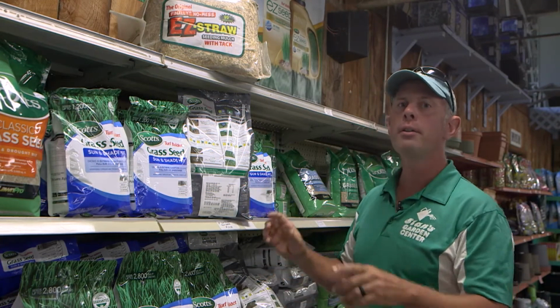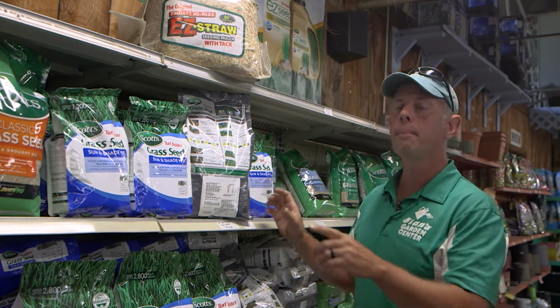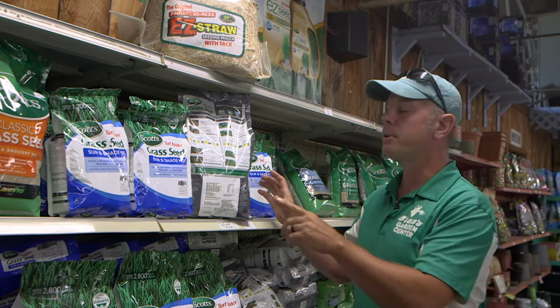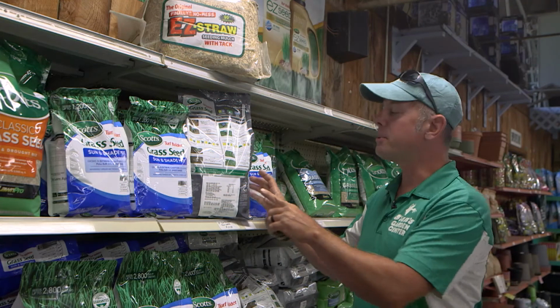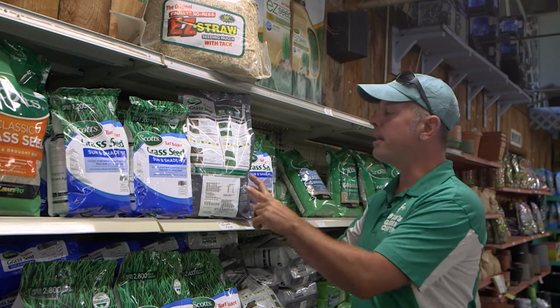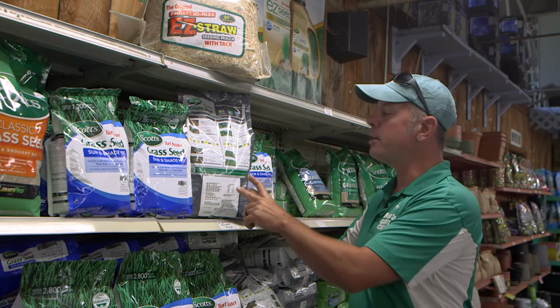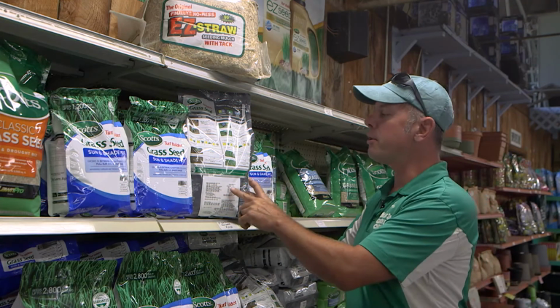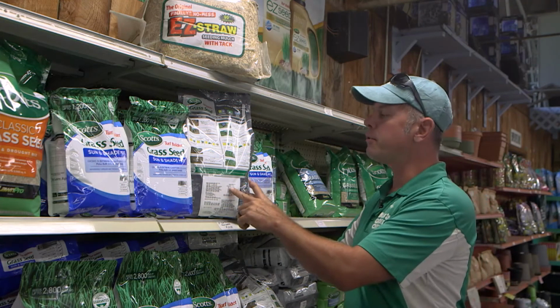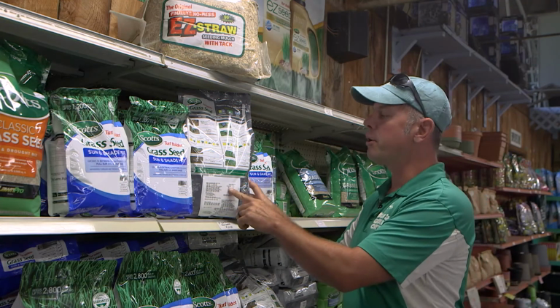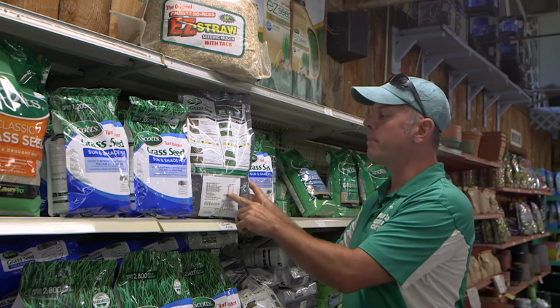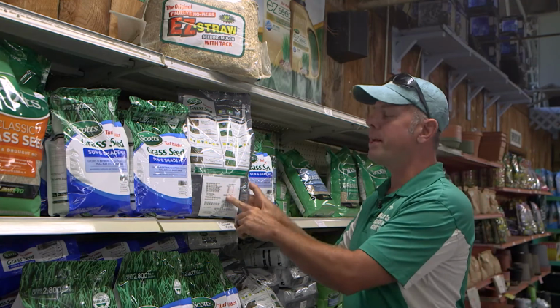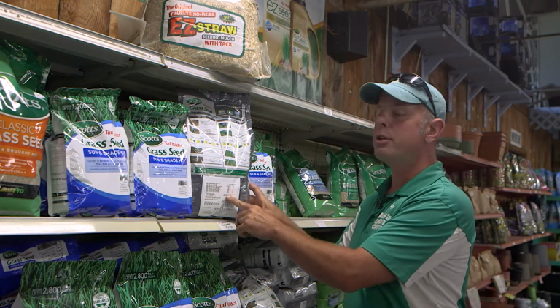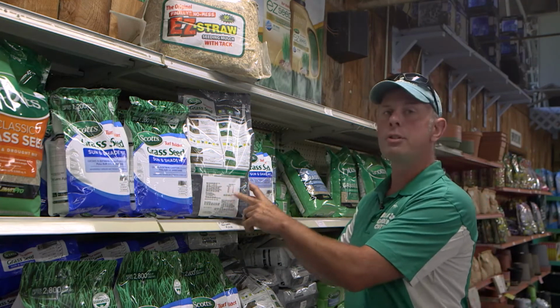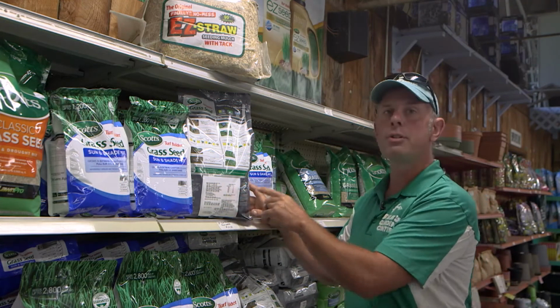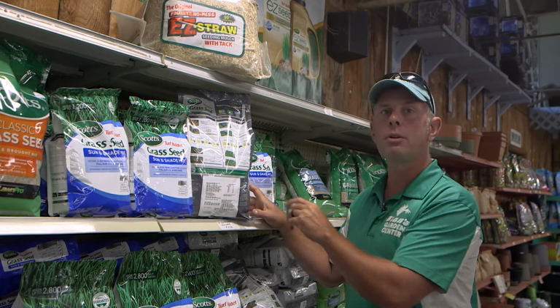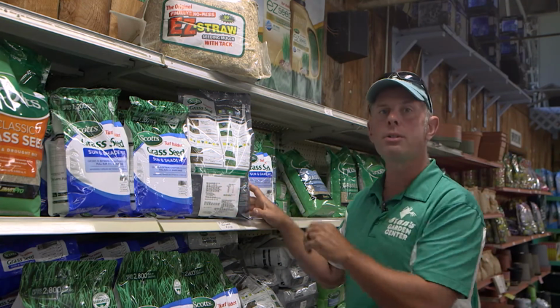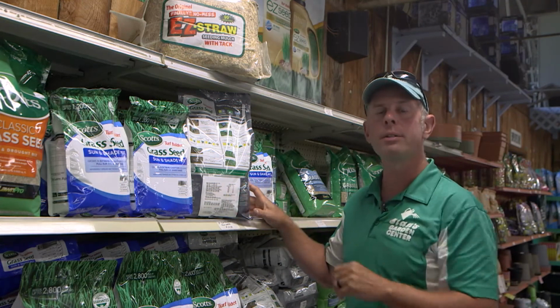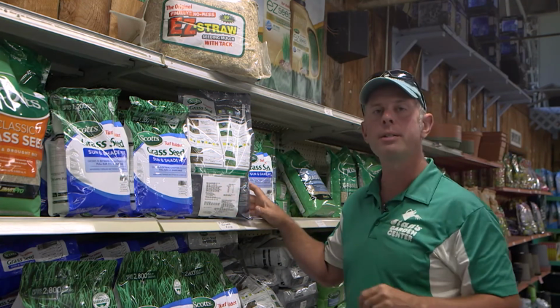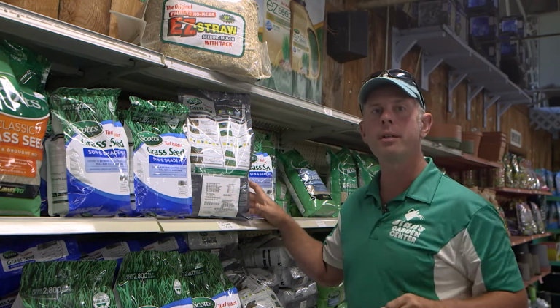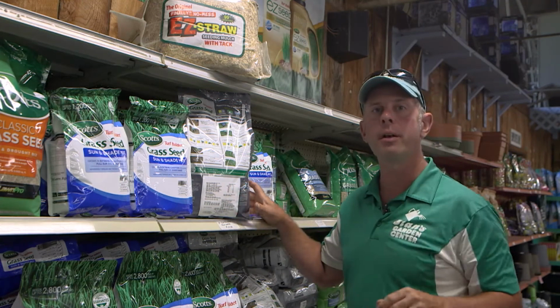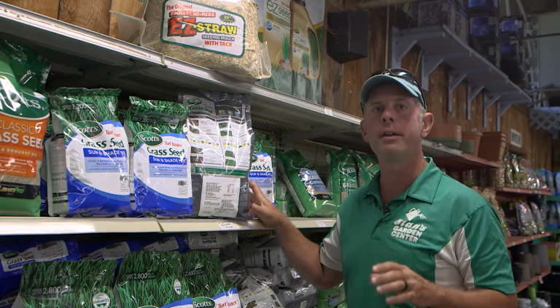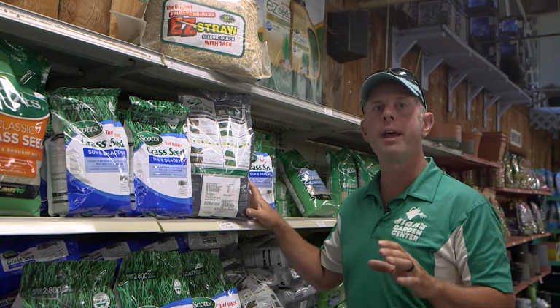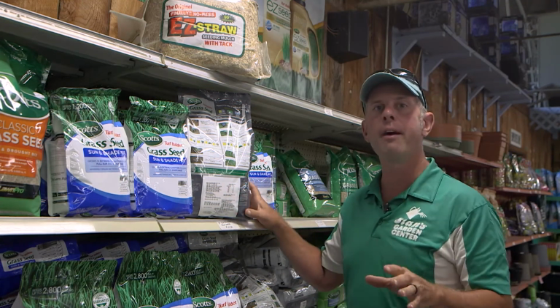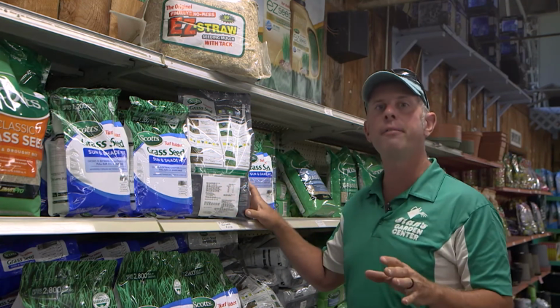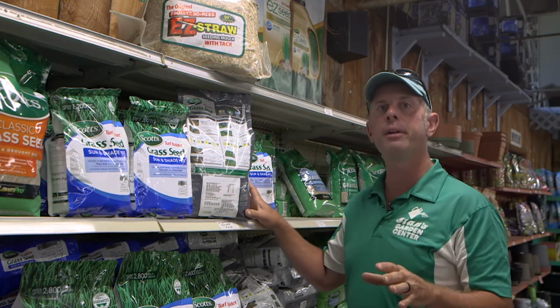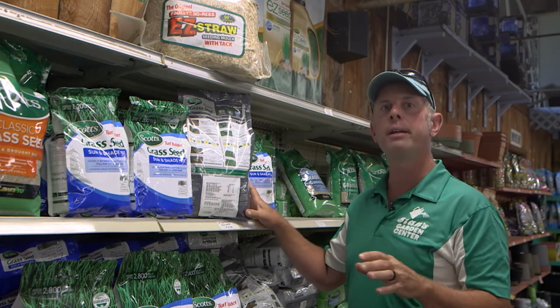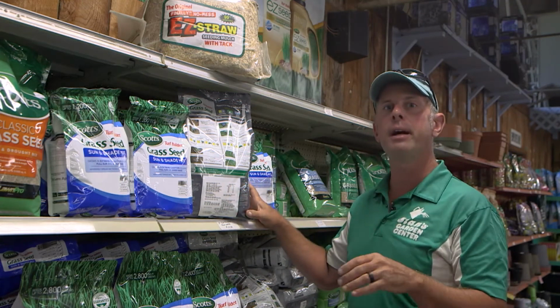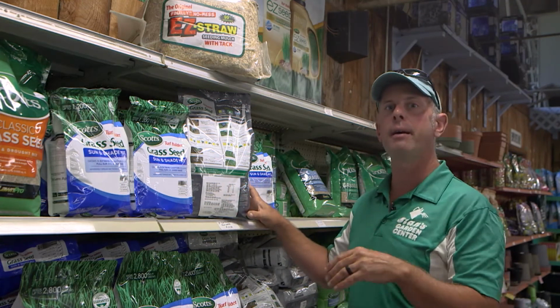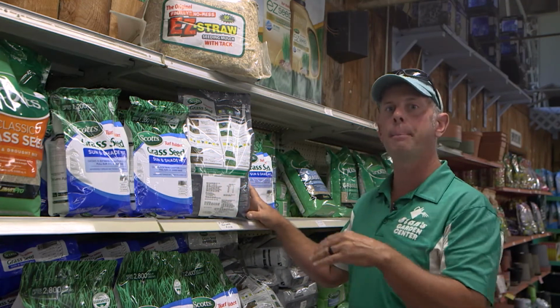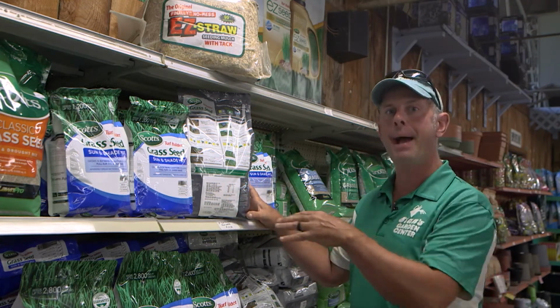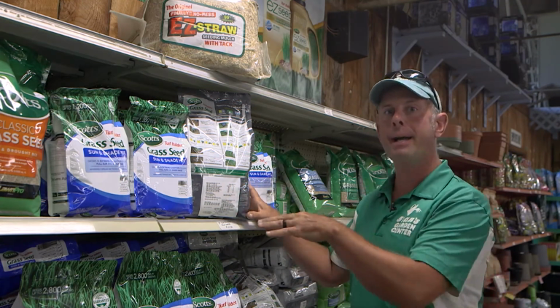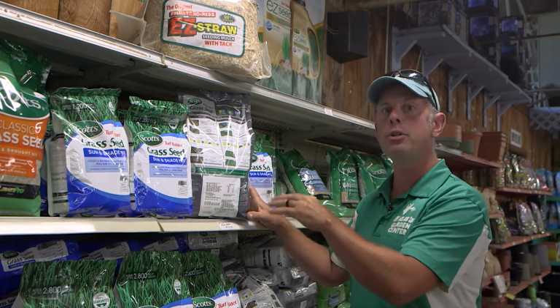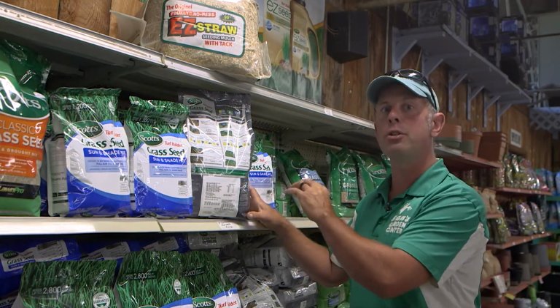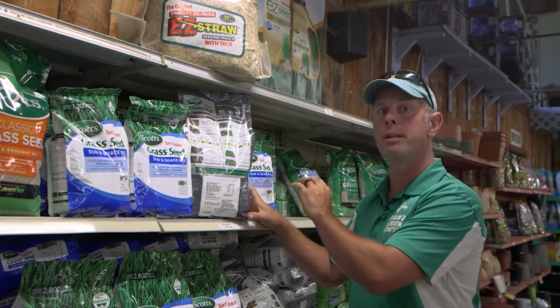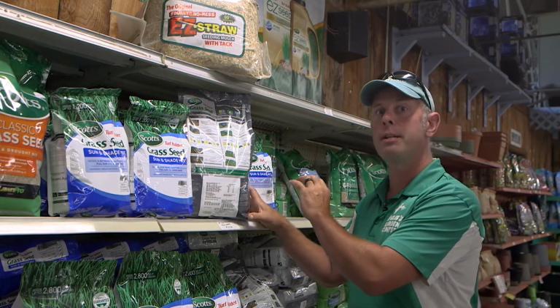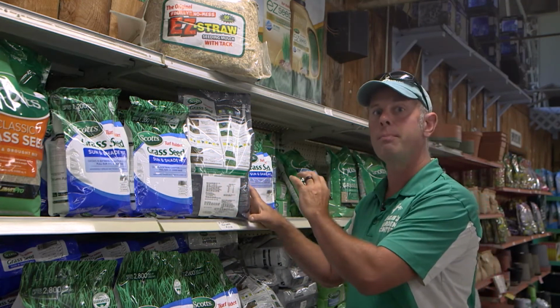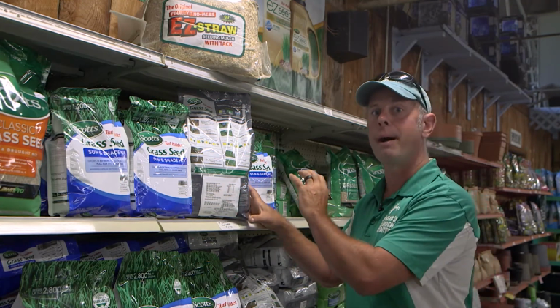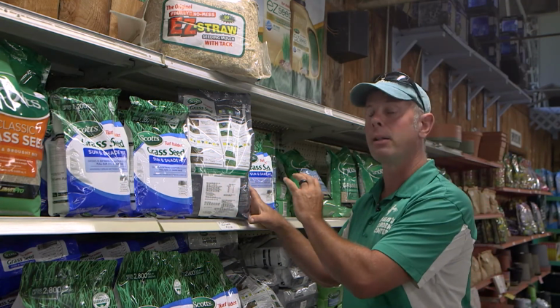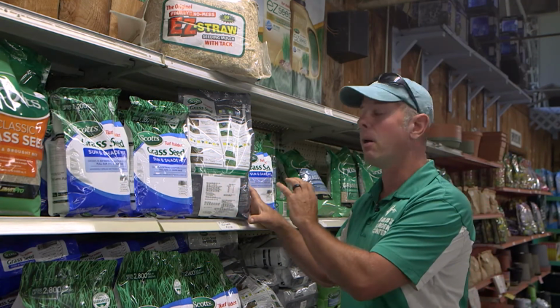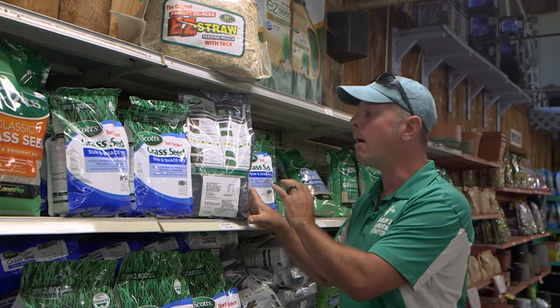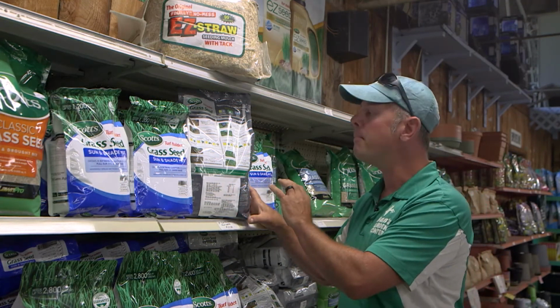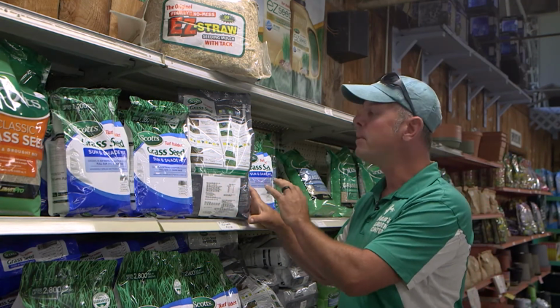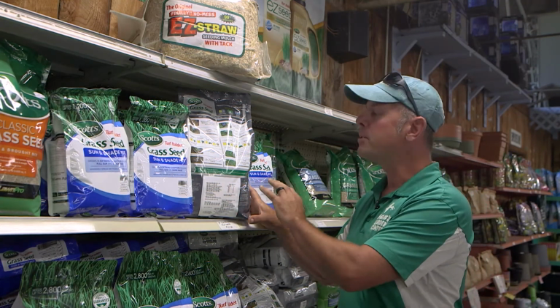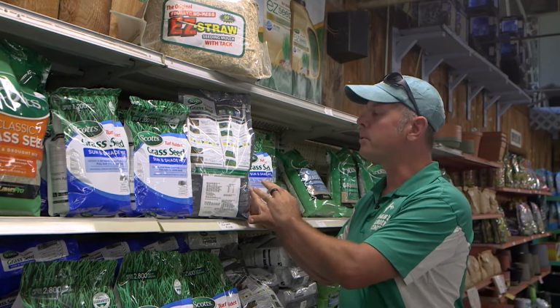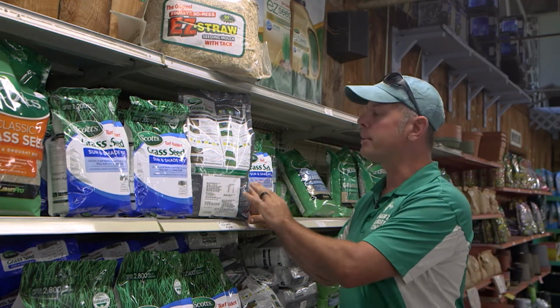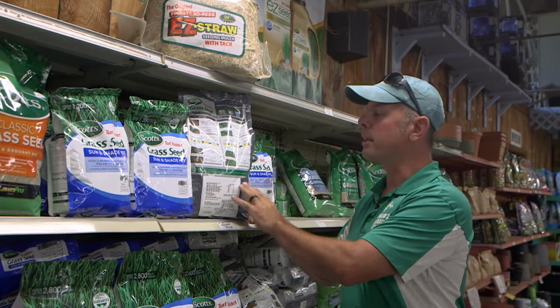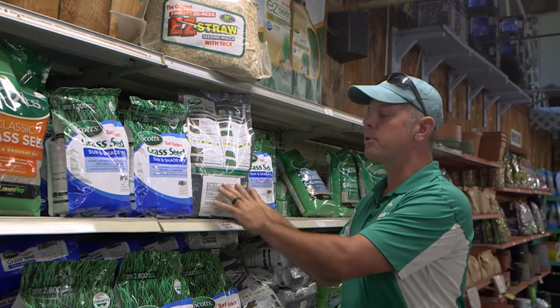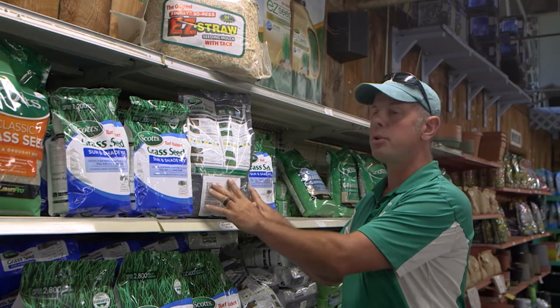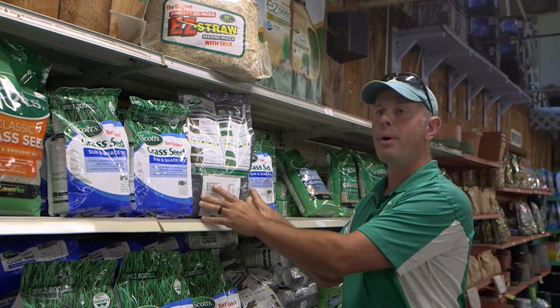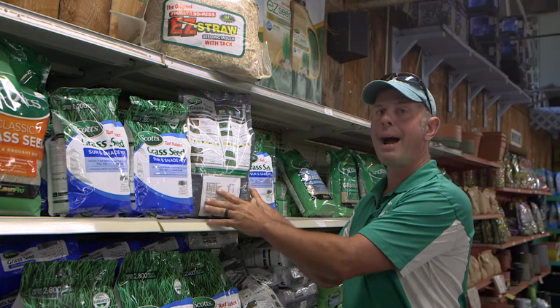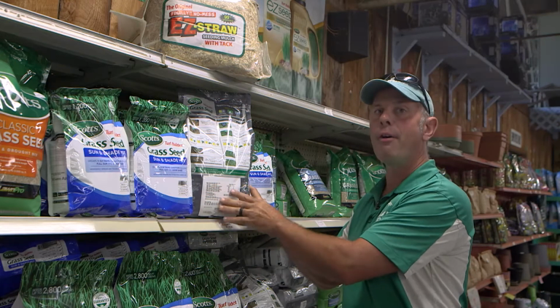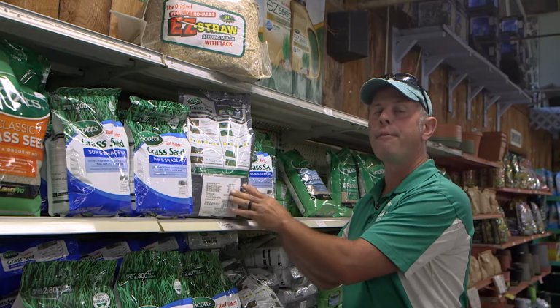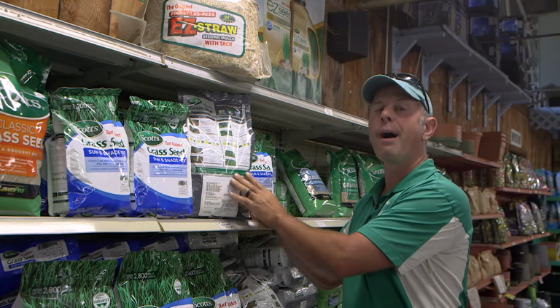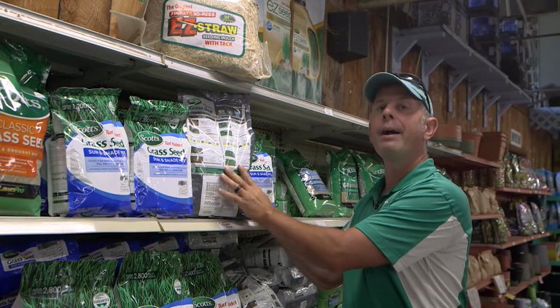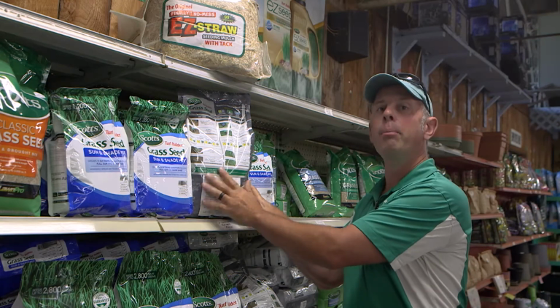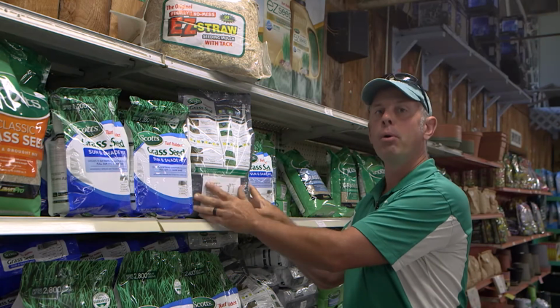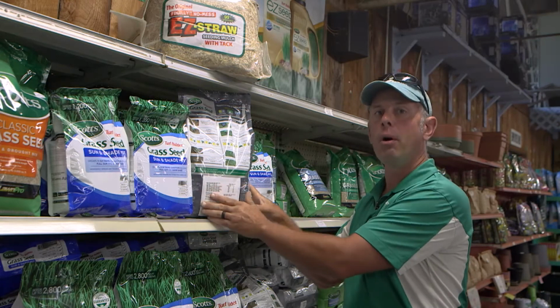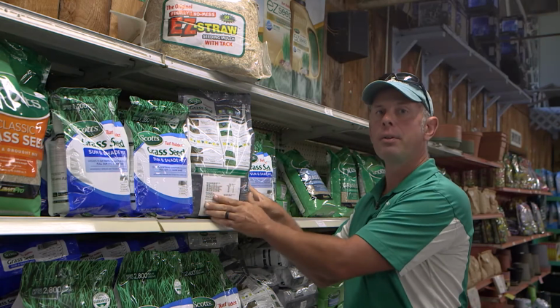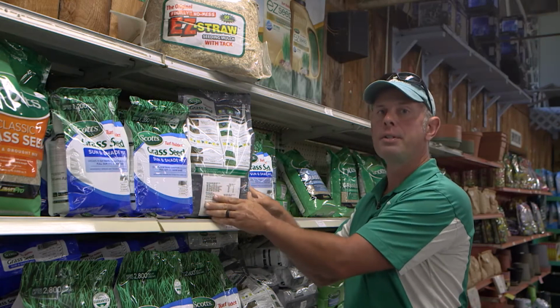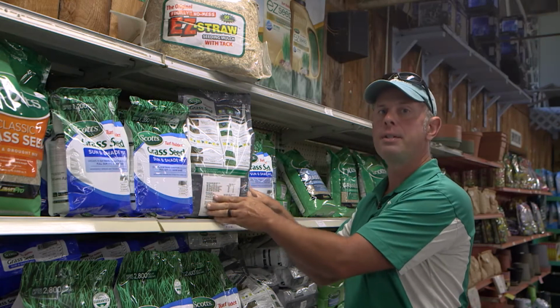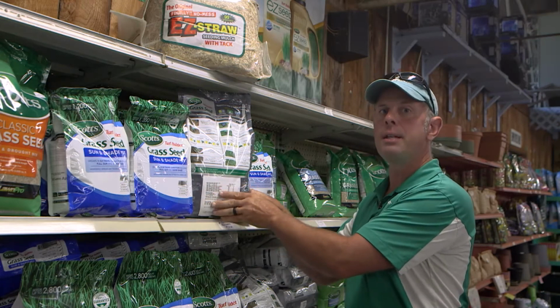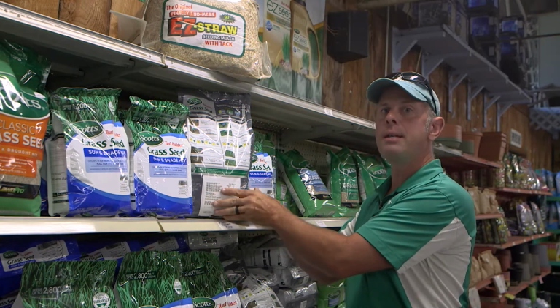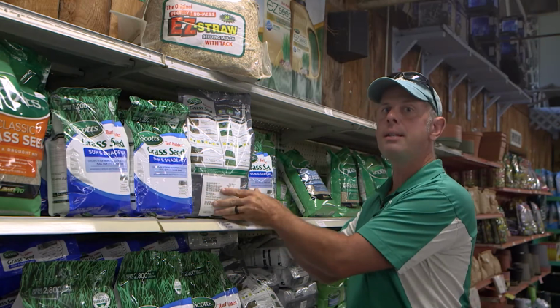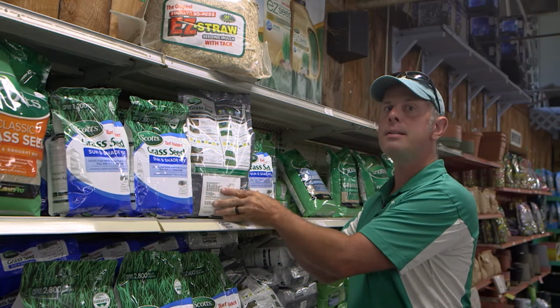The percentage of germination is also listed on every package — it is required by law — so it tells you how viable all the seed is.